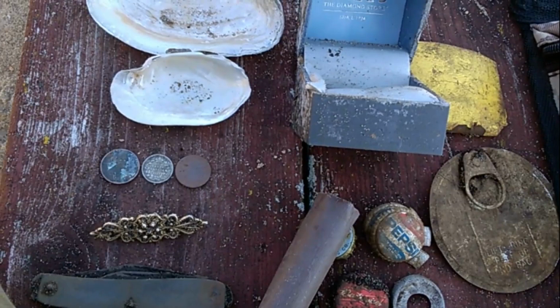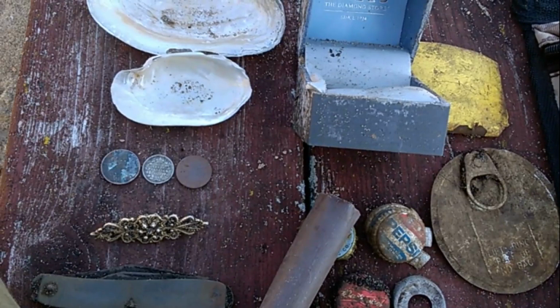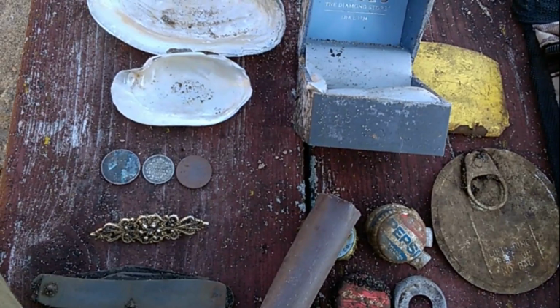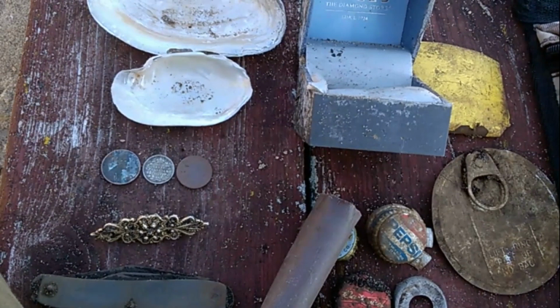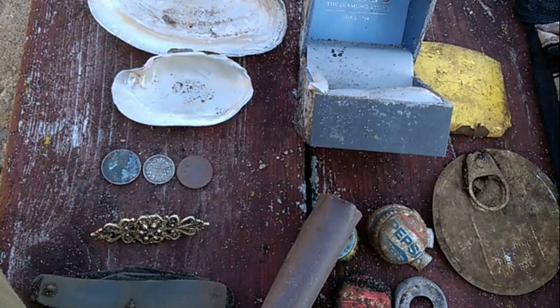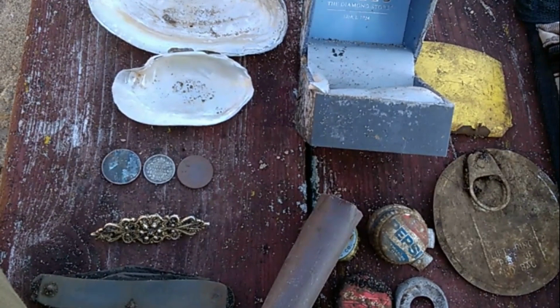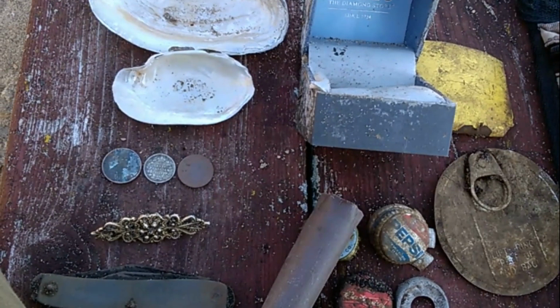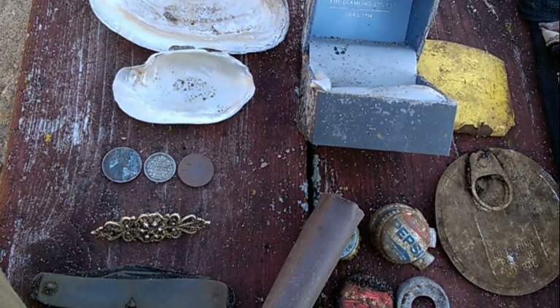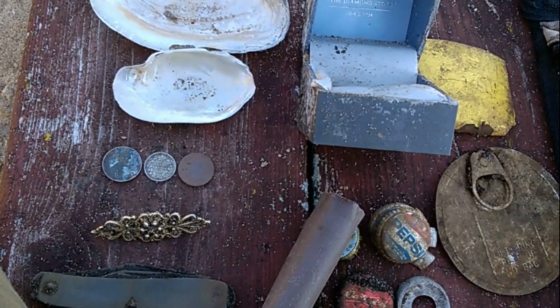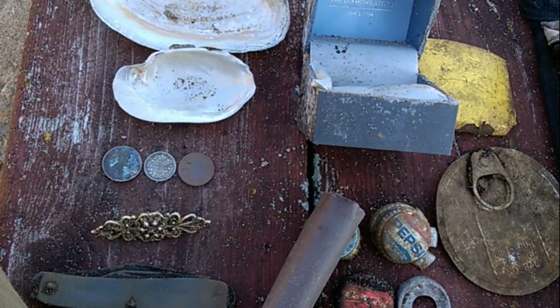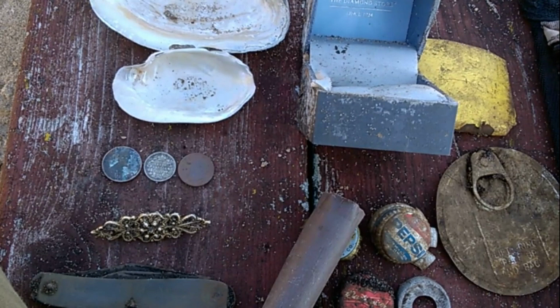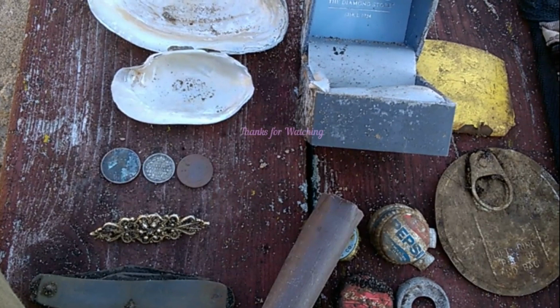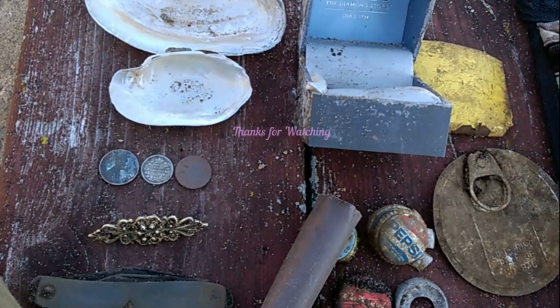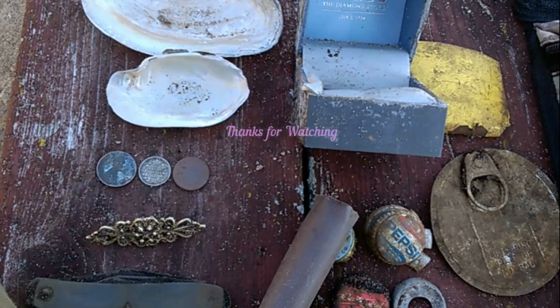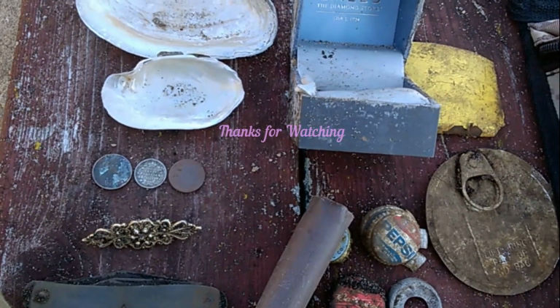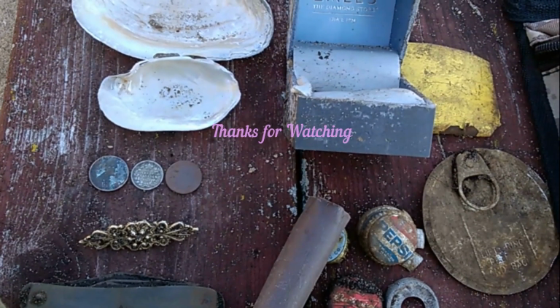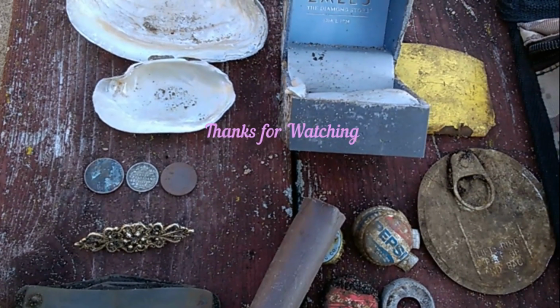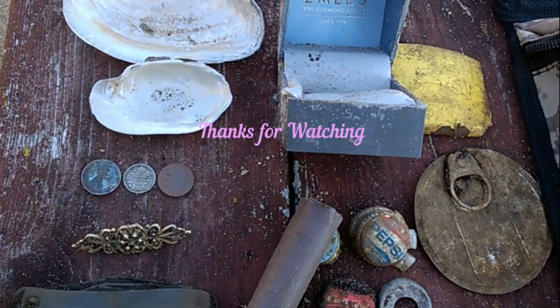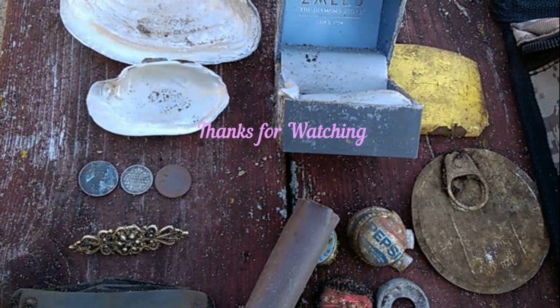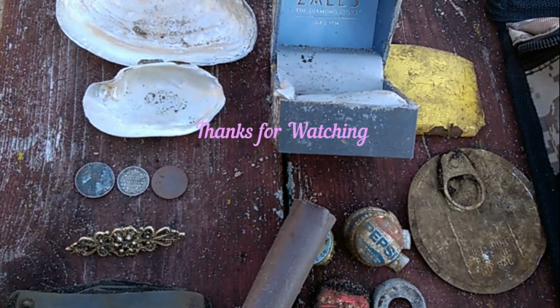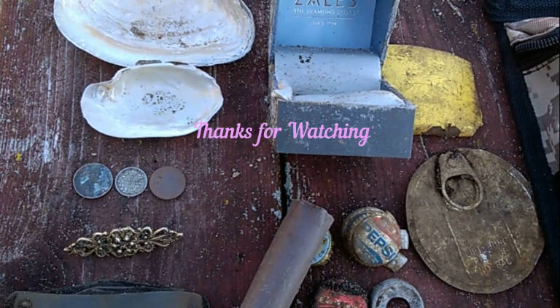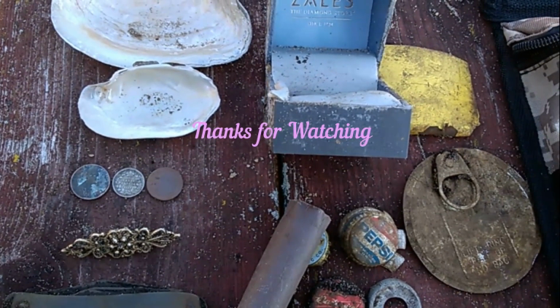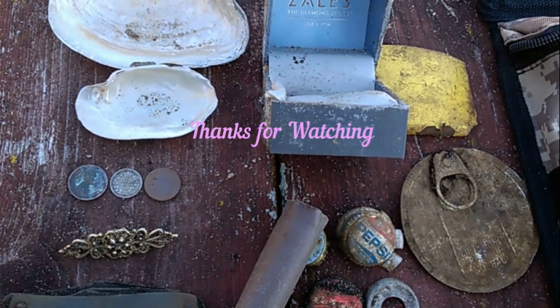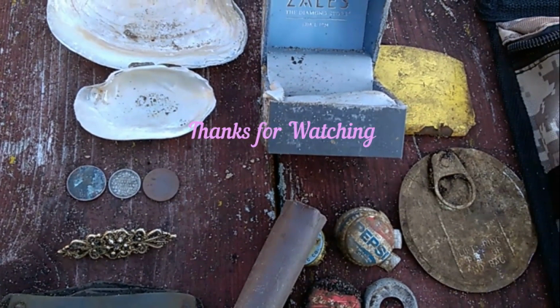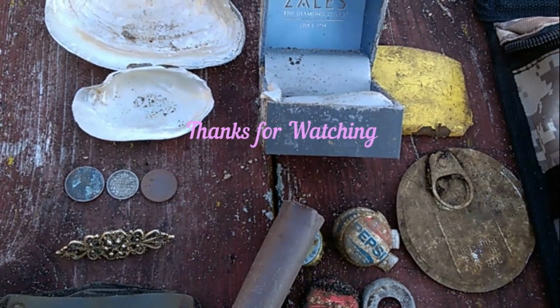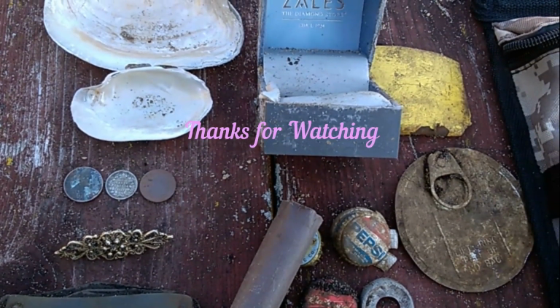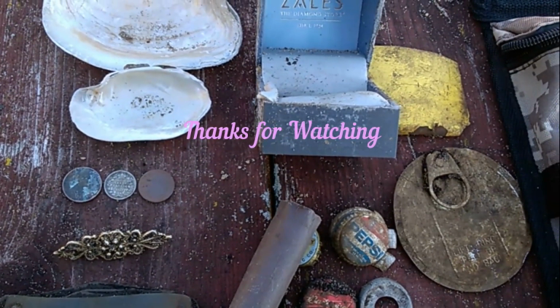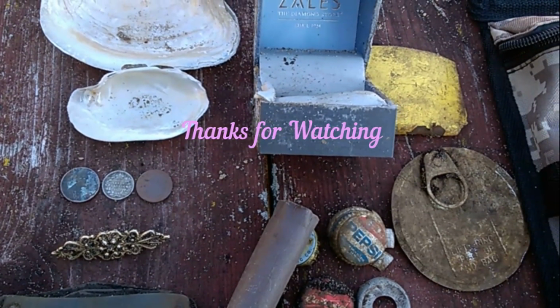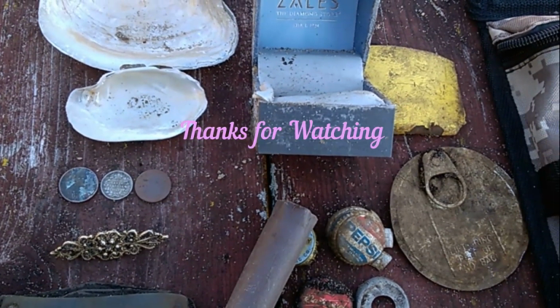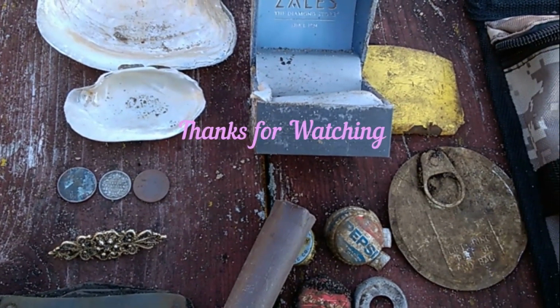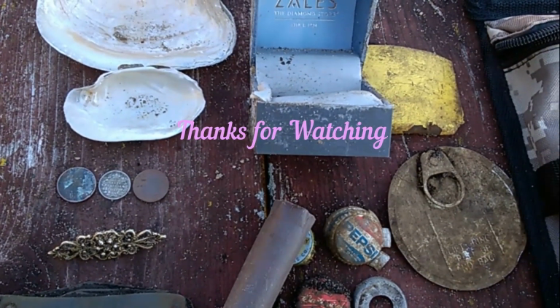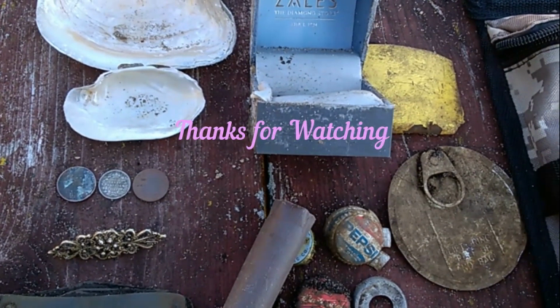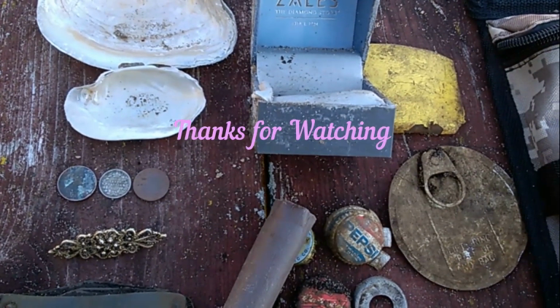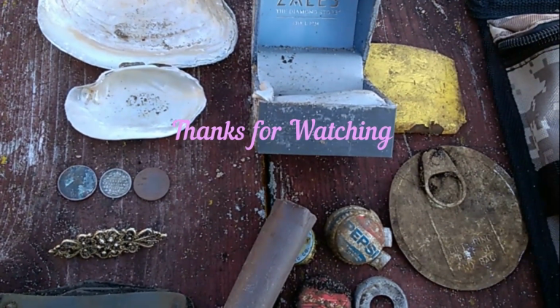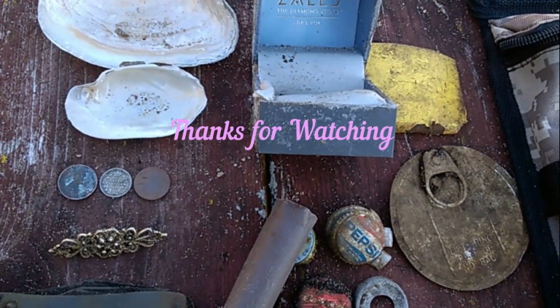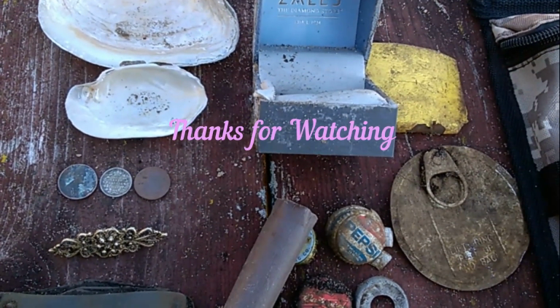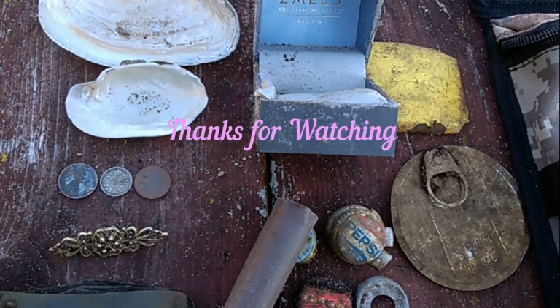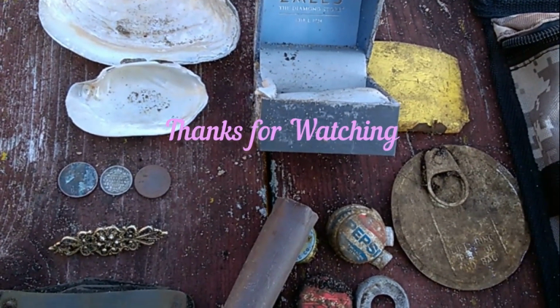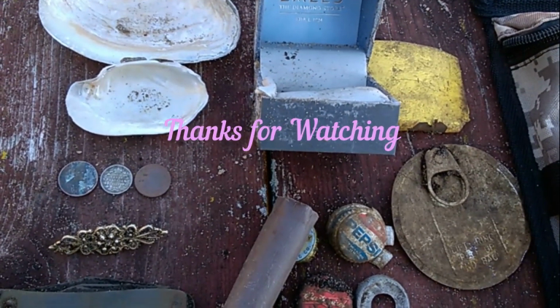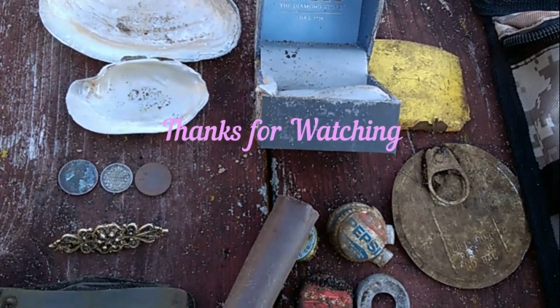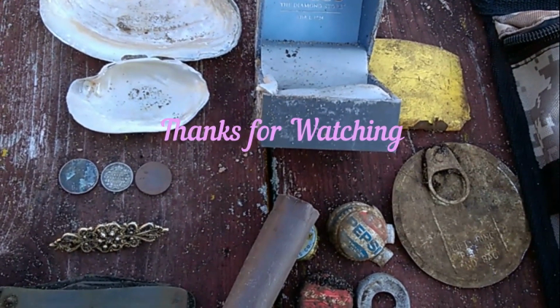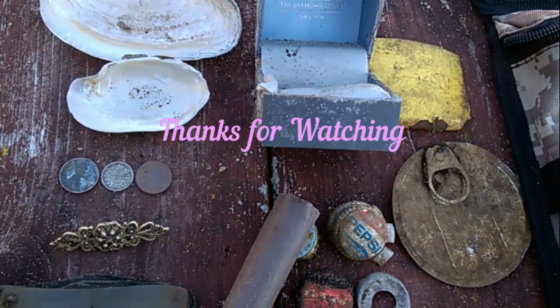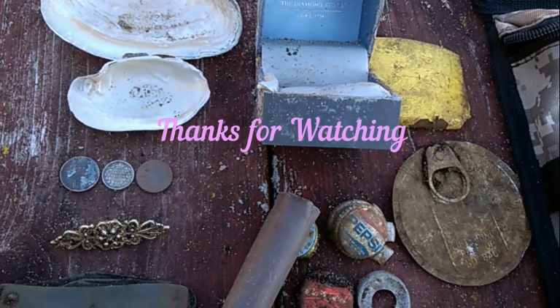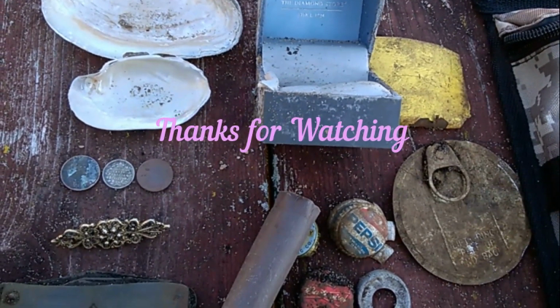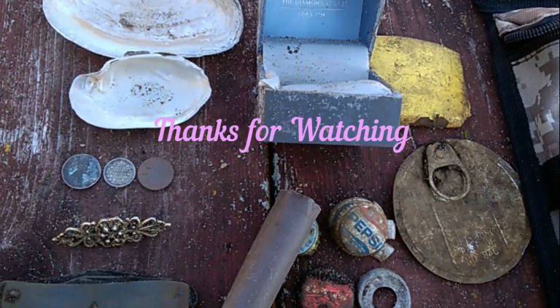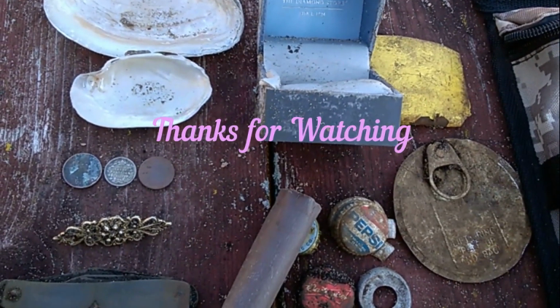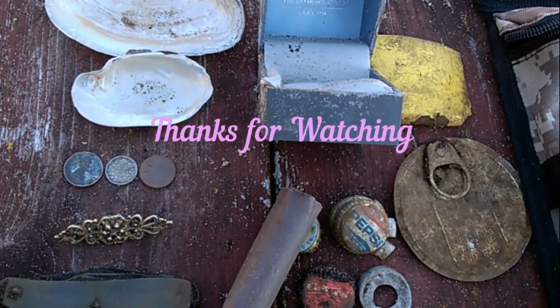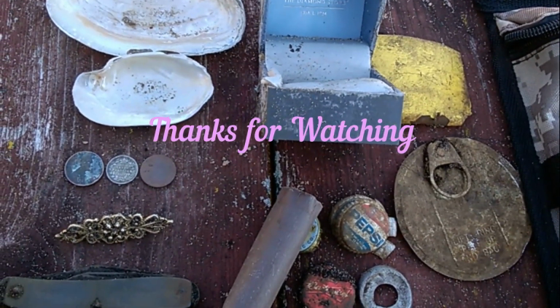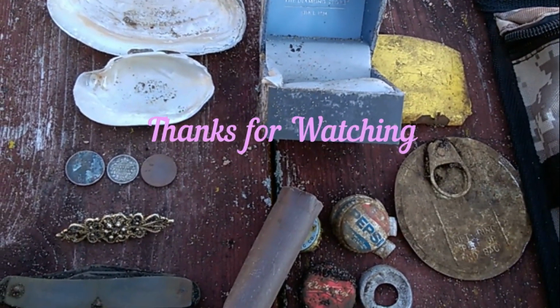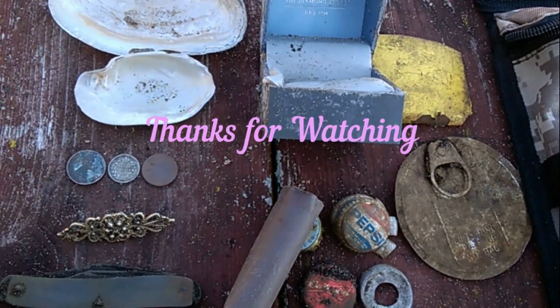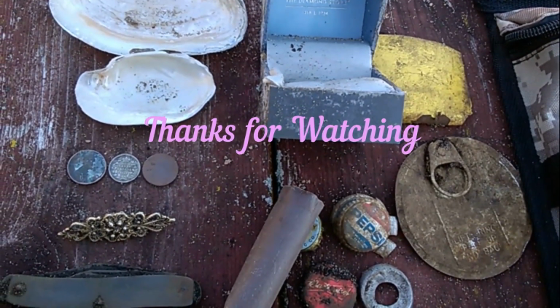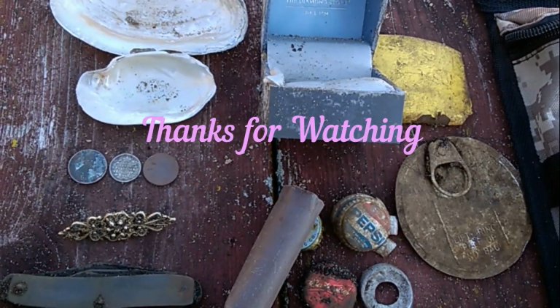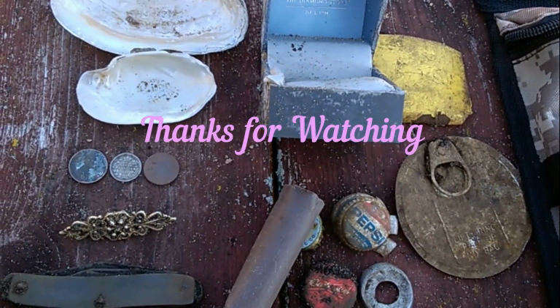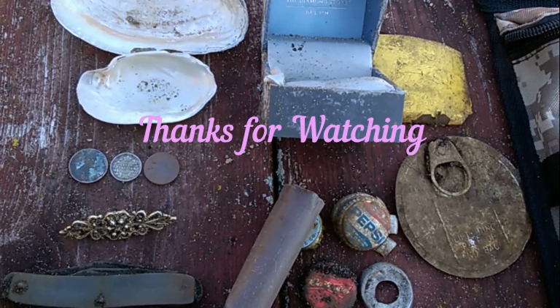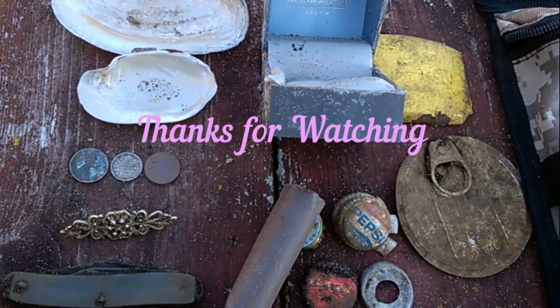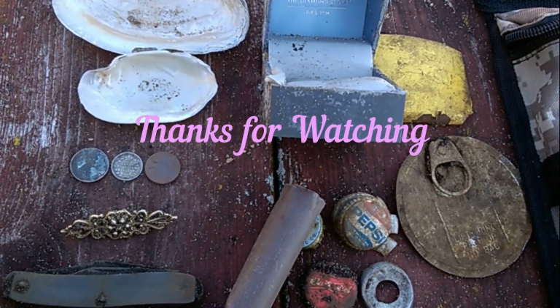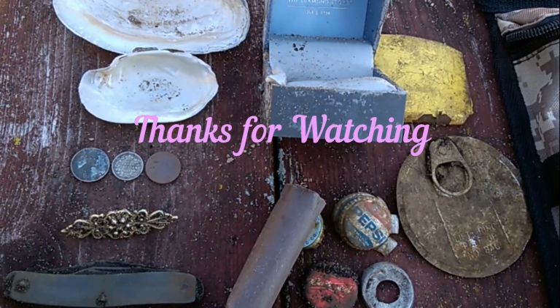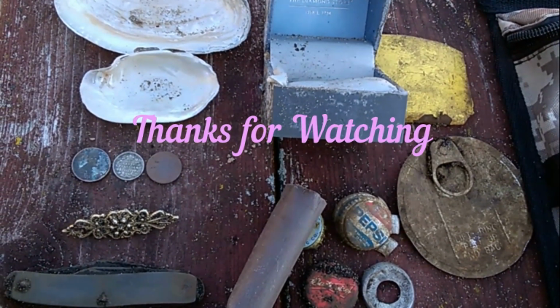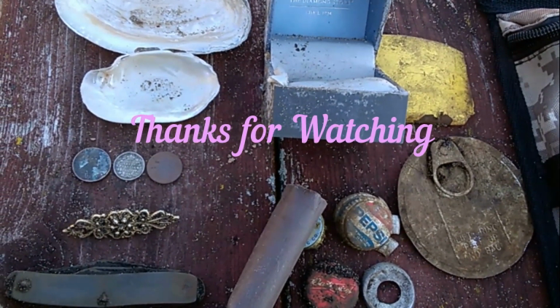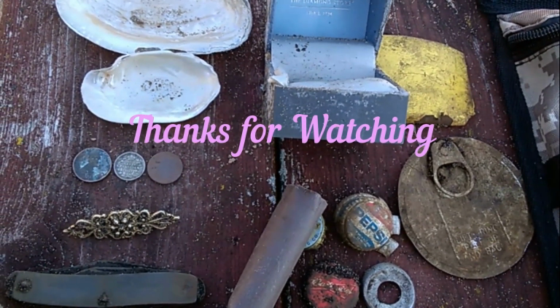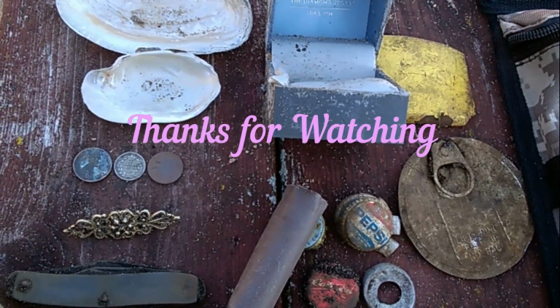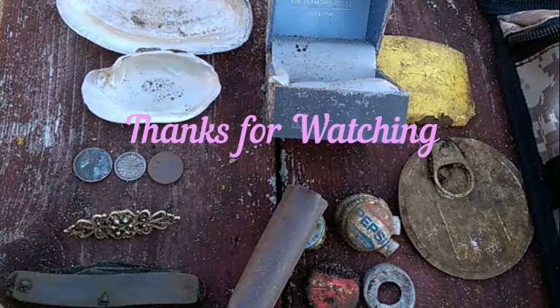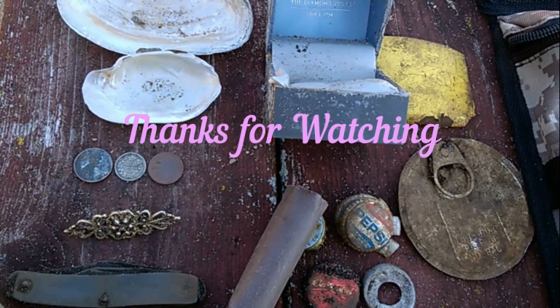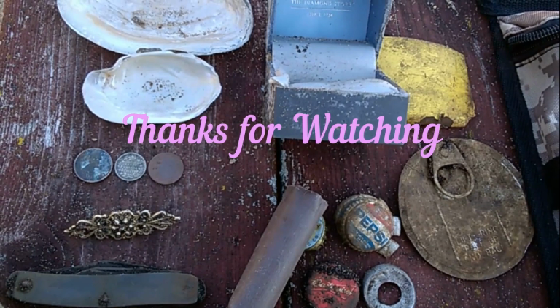Thanks a lot for coming along and watching. Happy hunting. Good luck out there. Bye-bye.